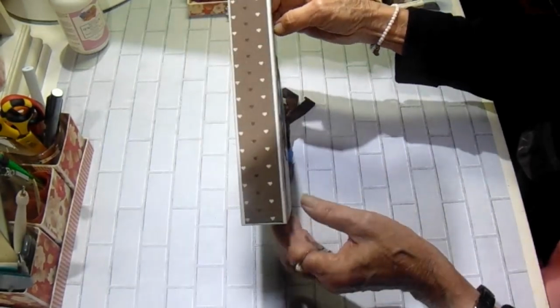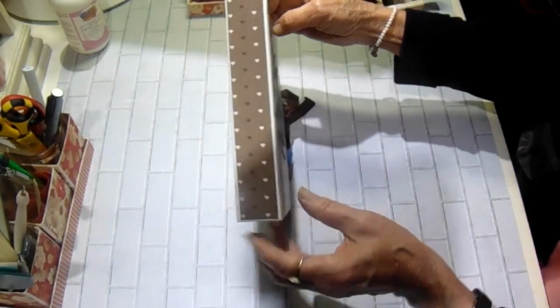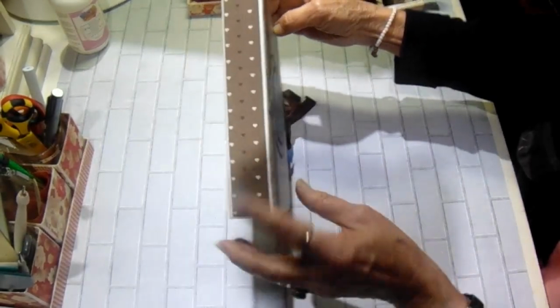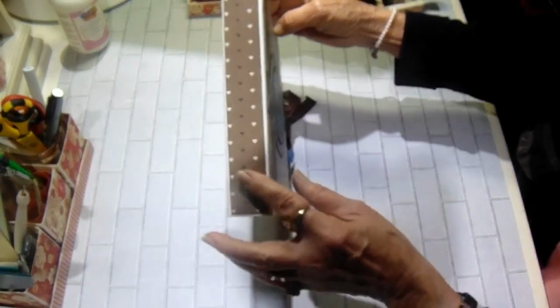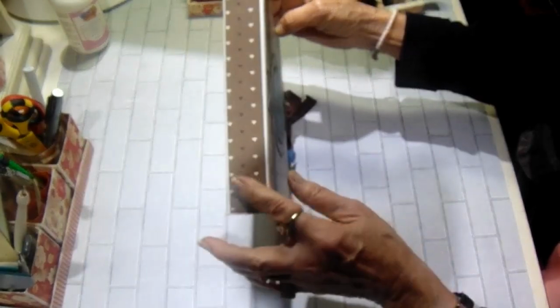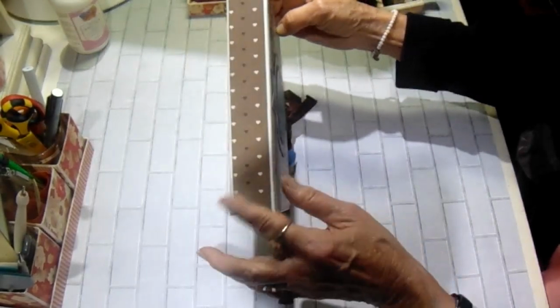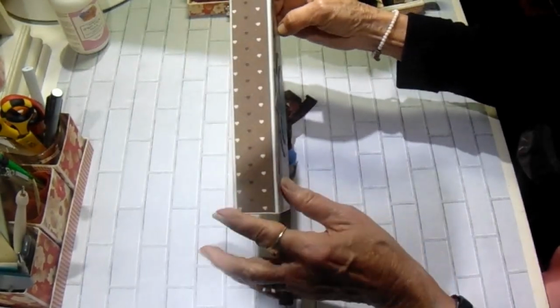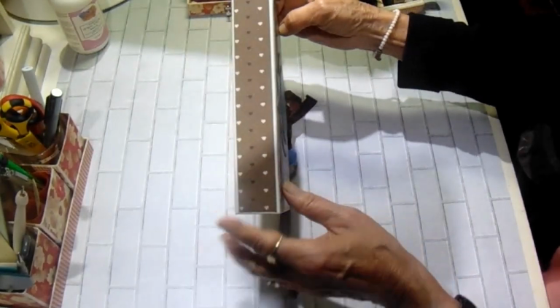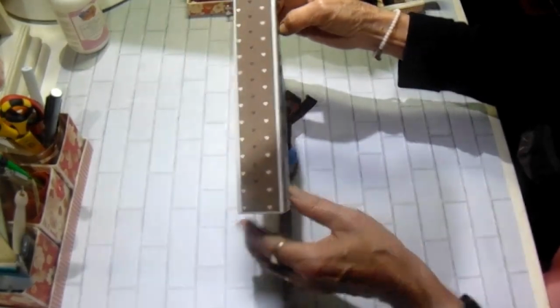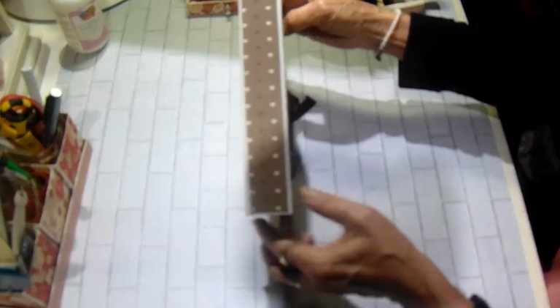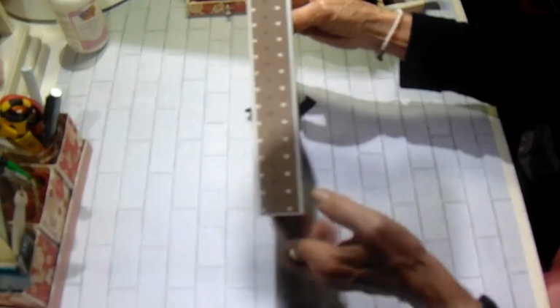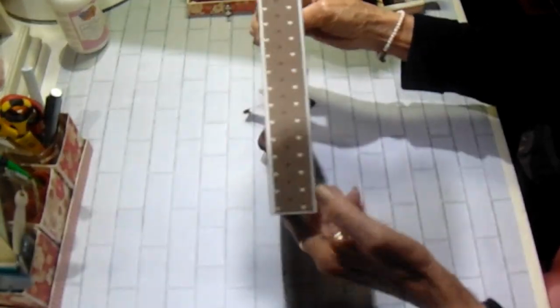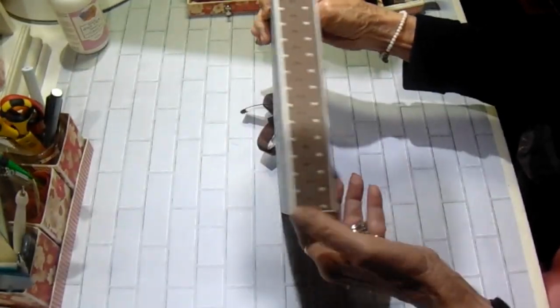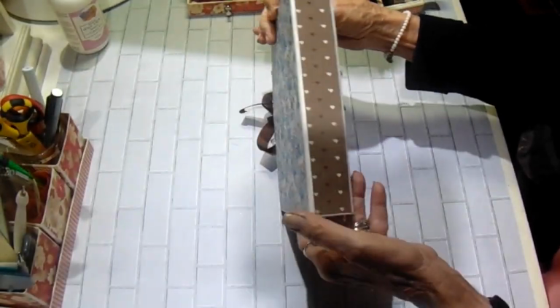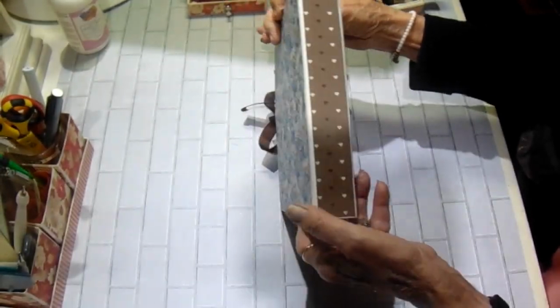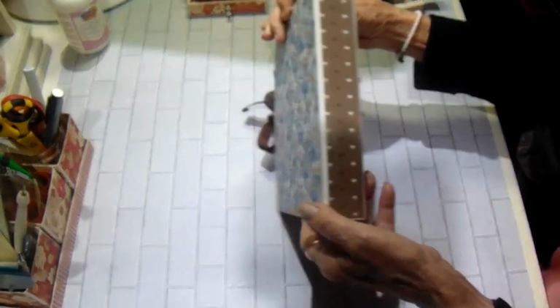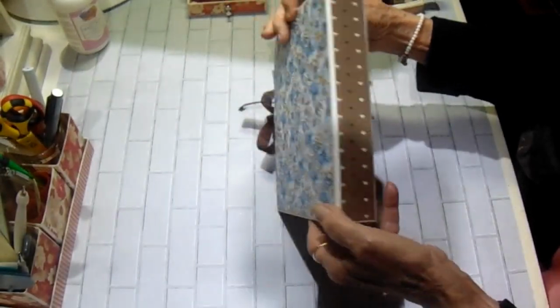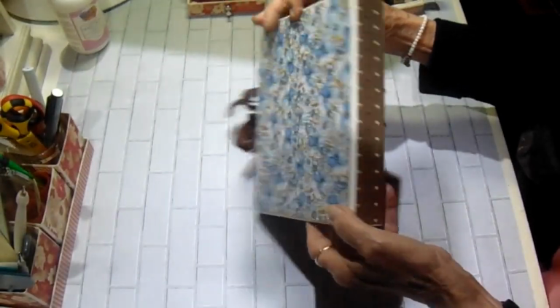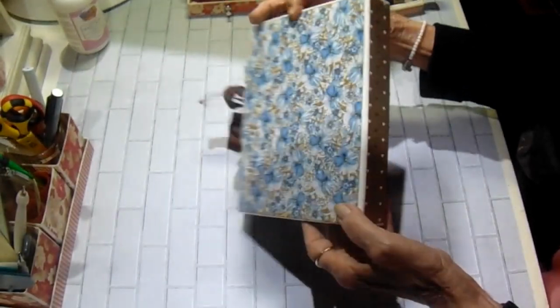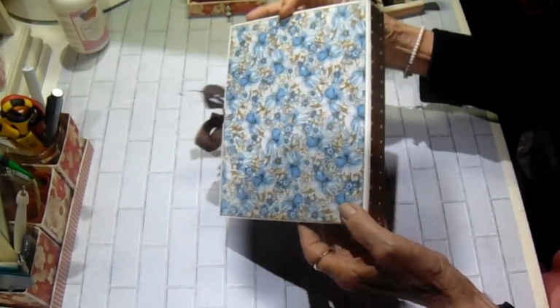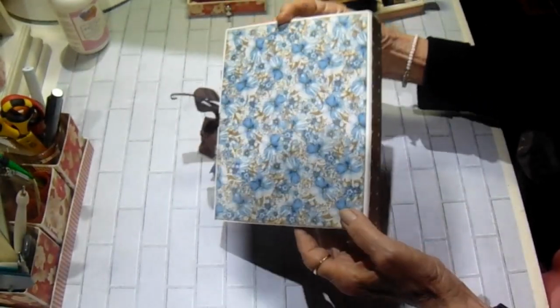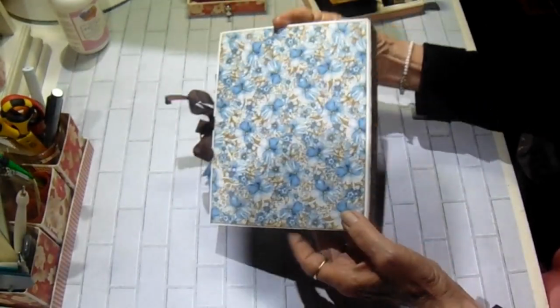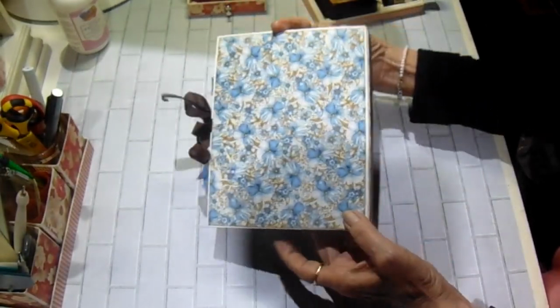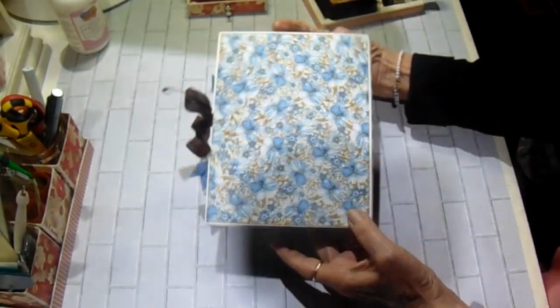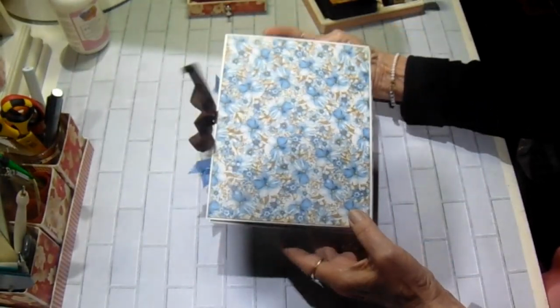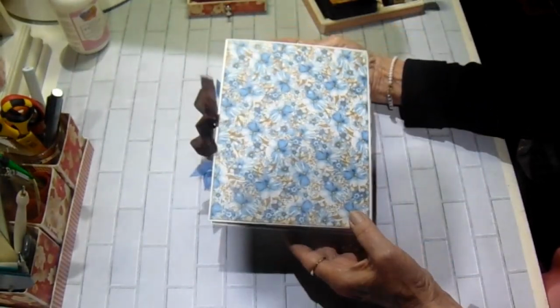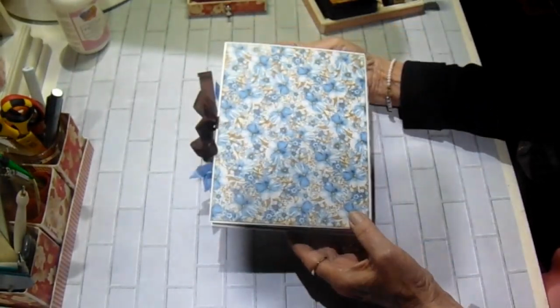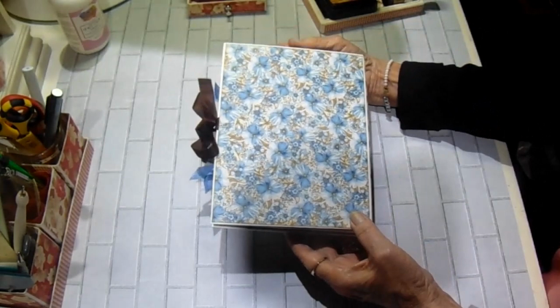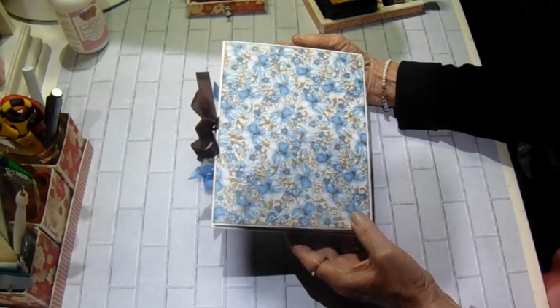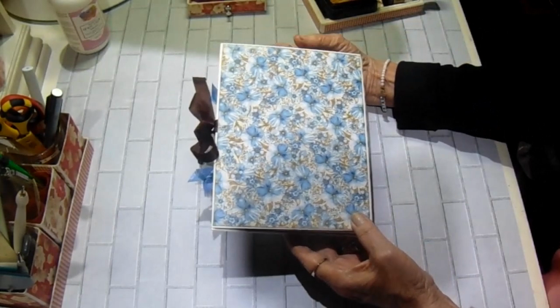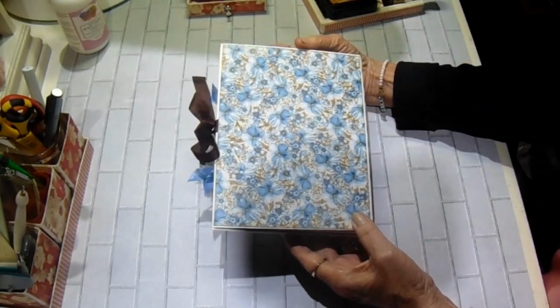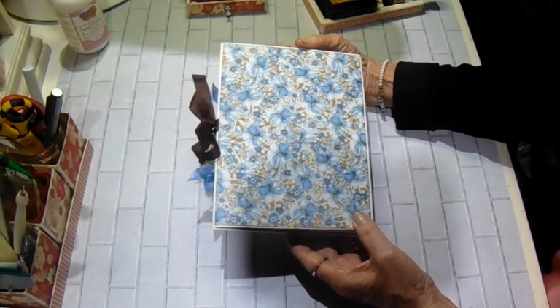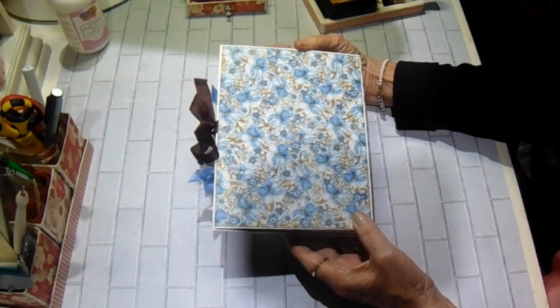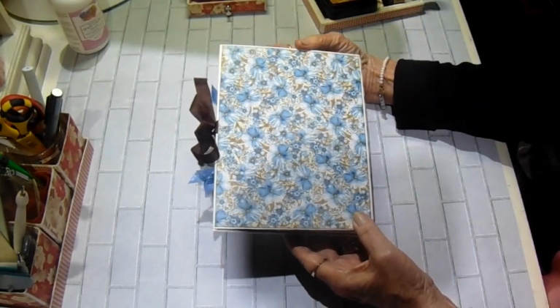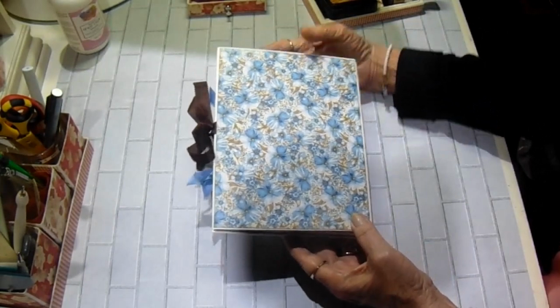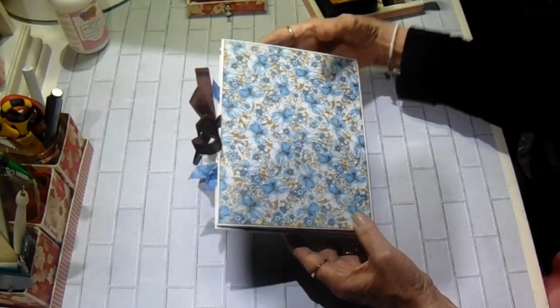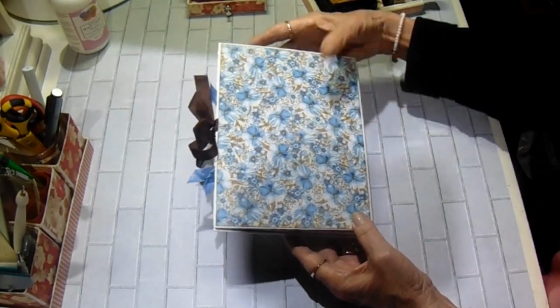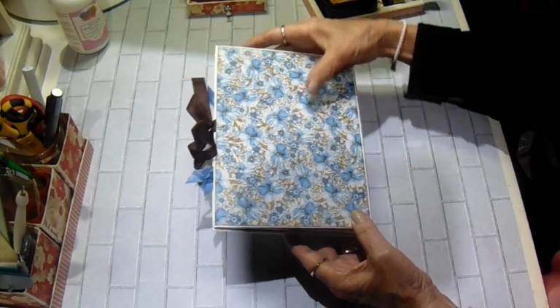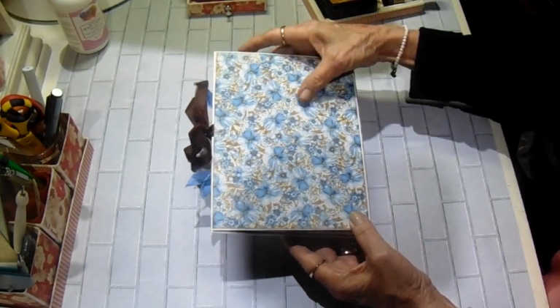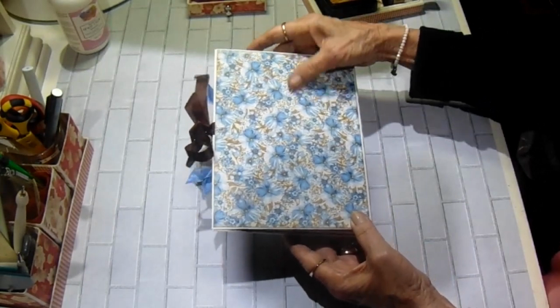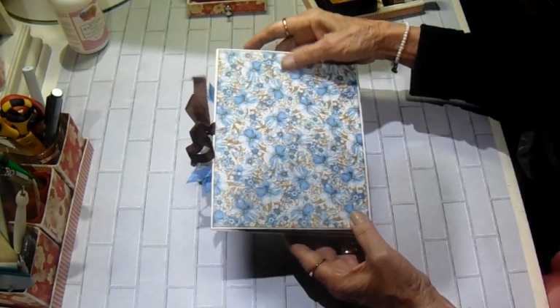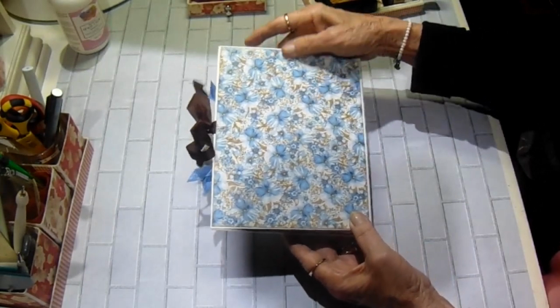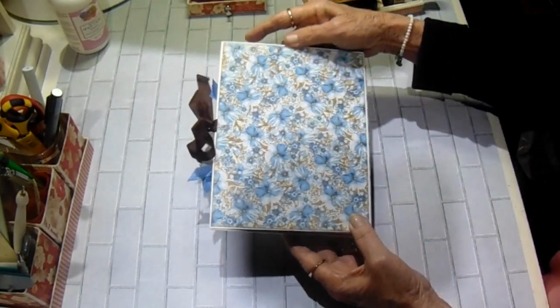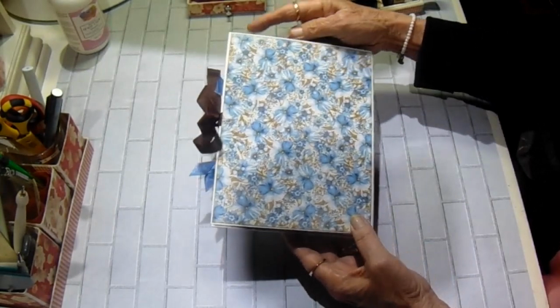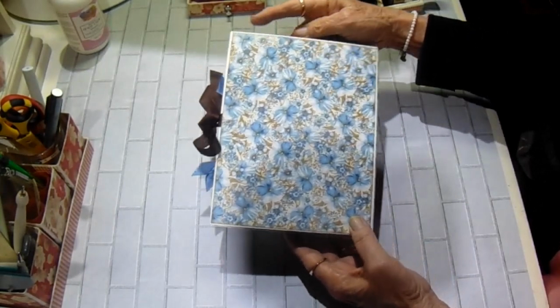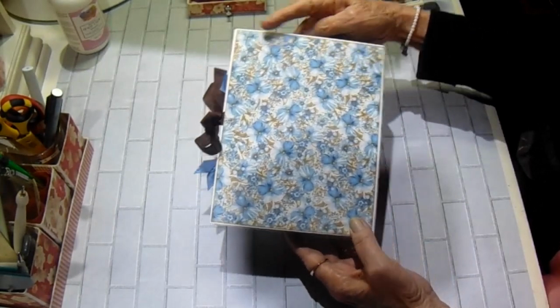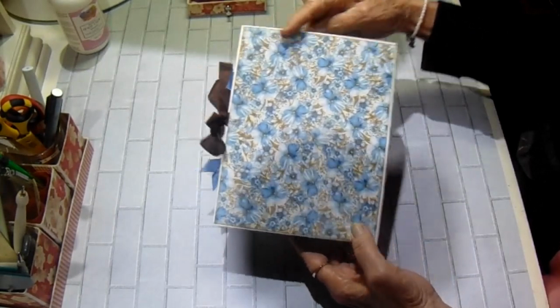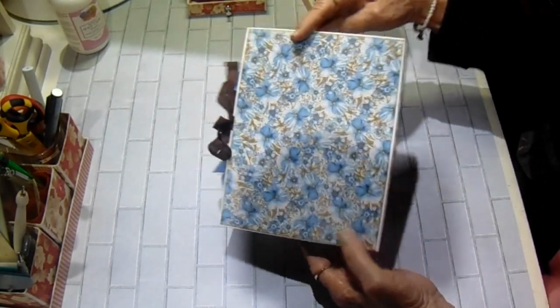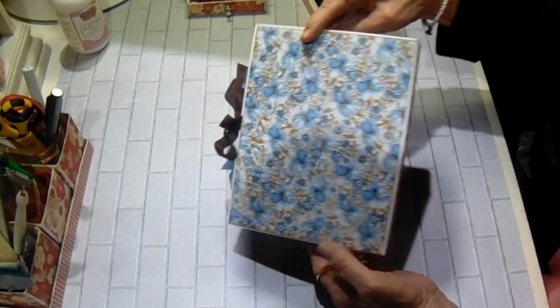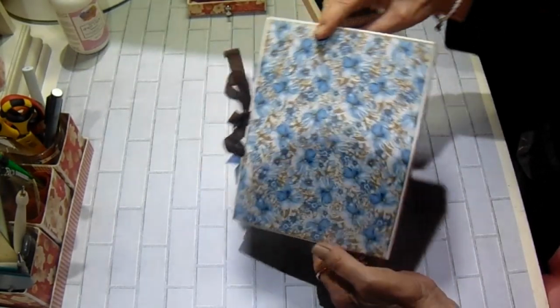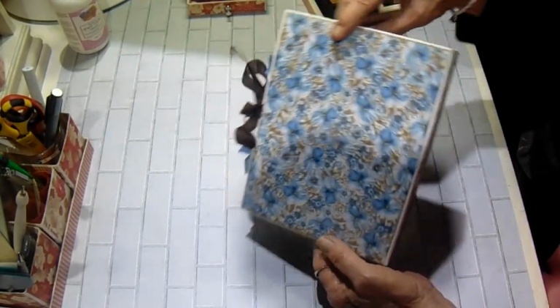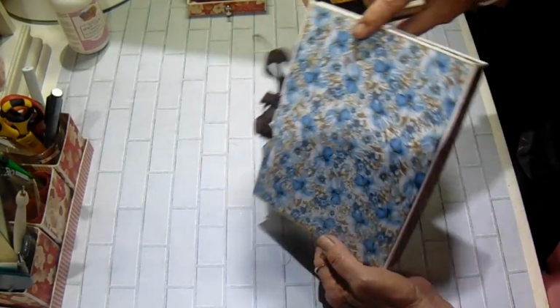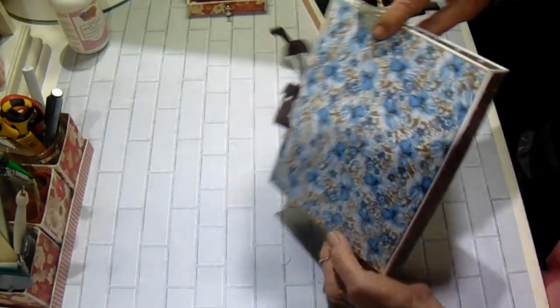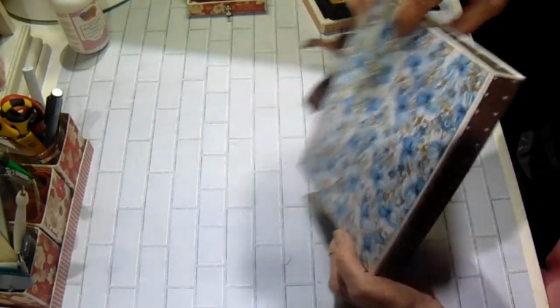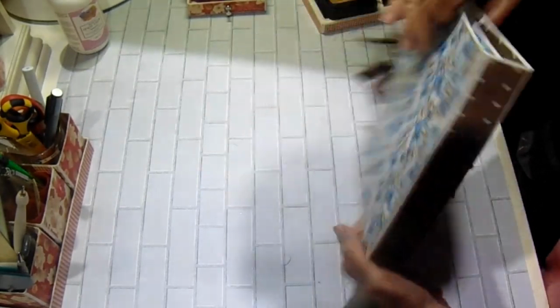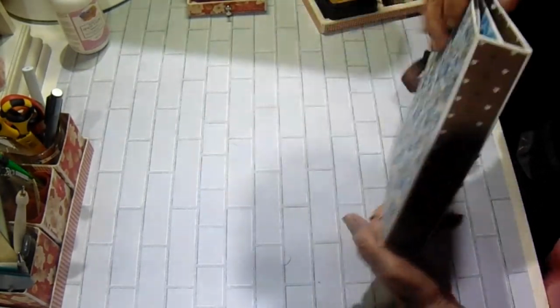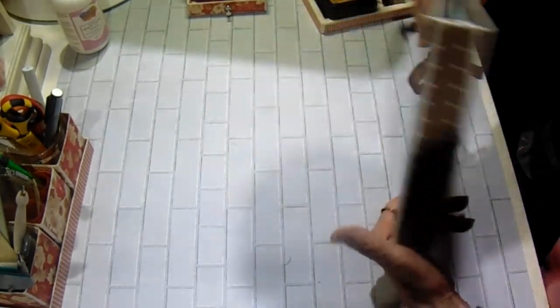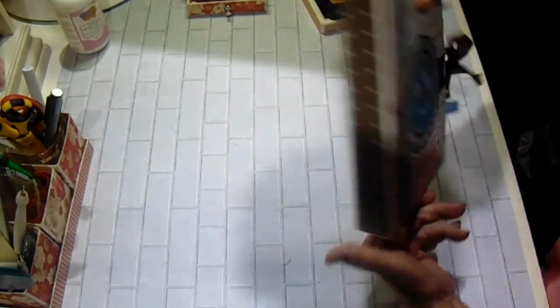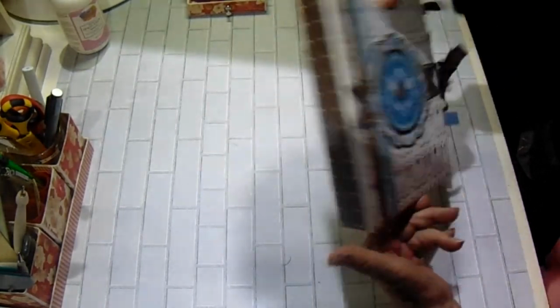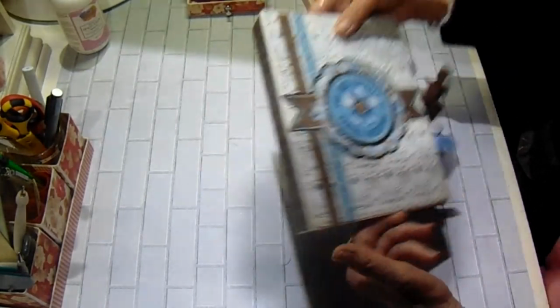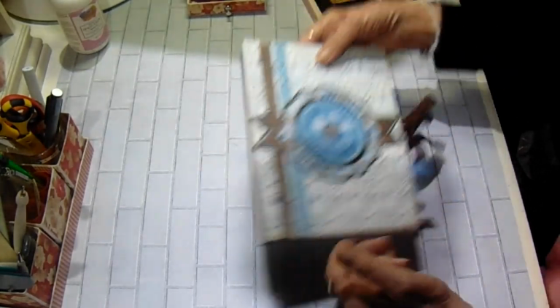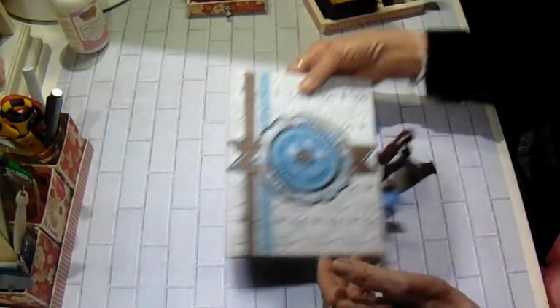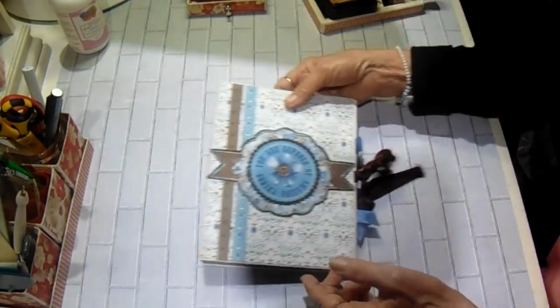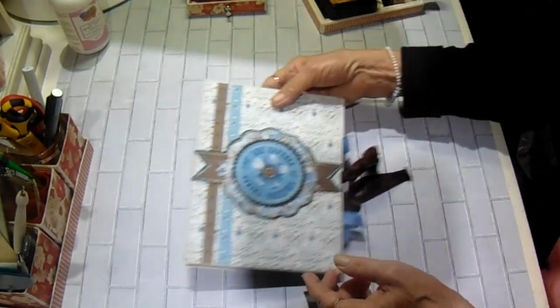And then I have a 1-inch spine. And this is the back. I just love the blue in this collection. It is so pretty.